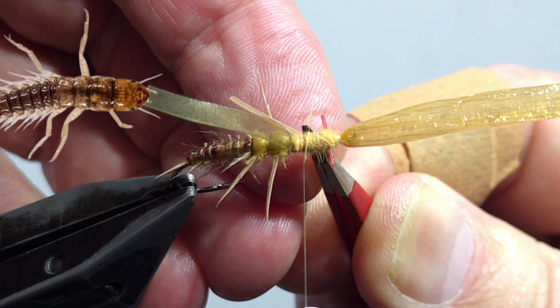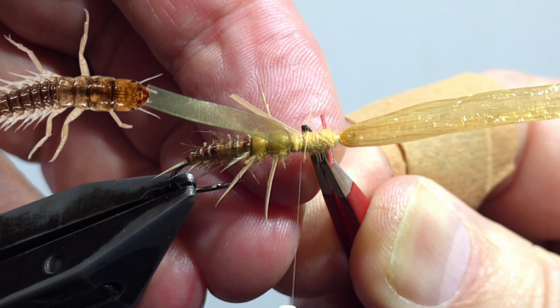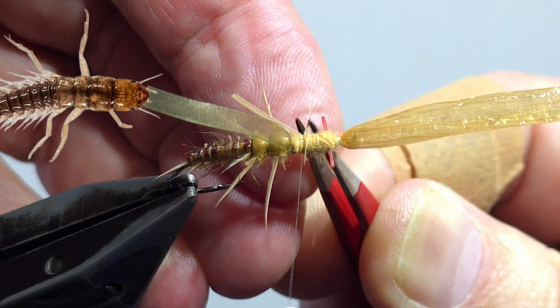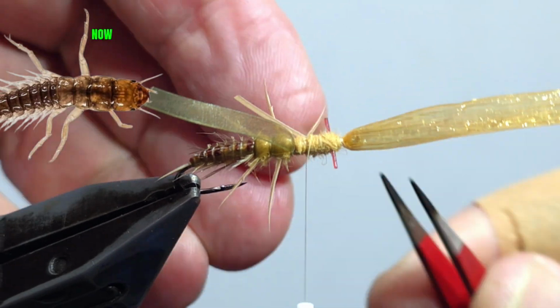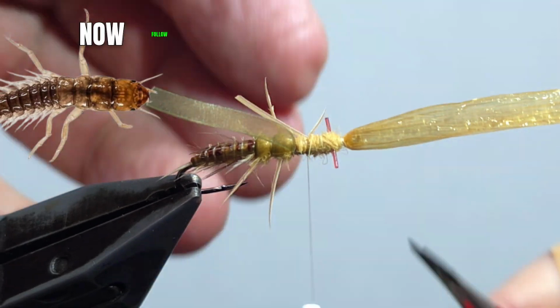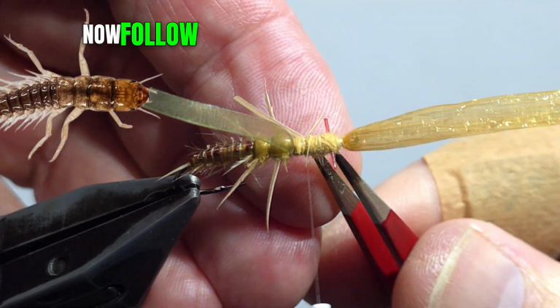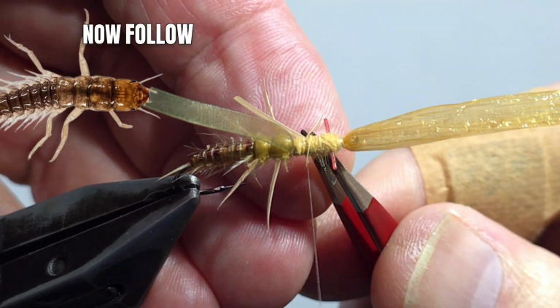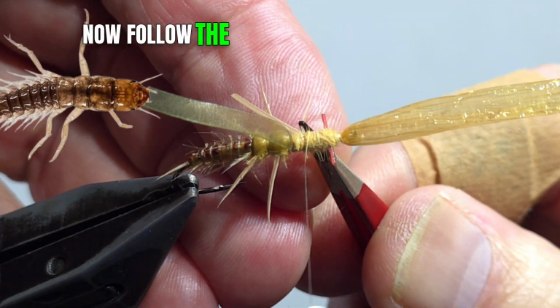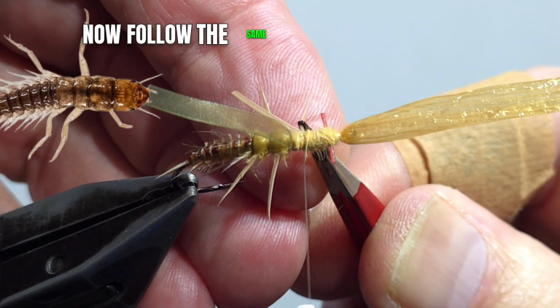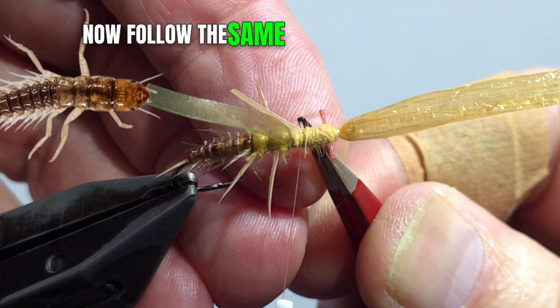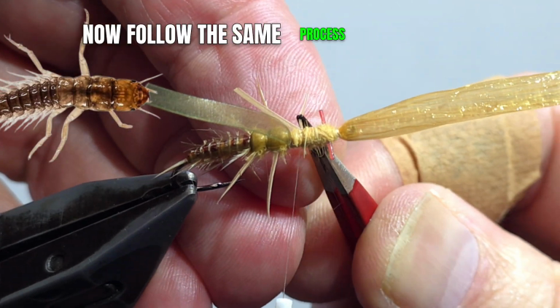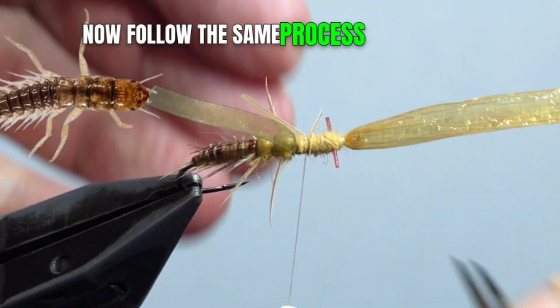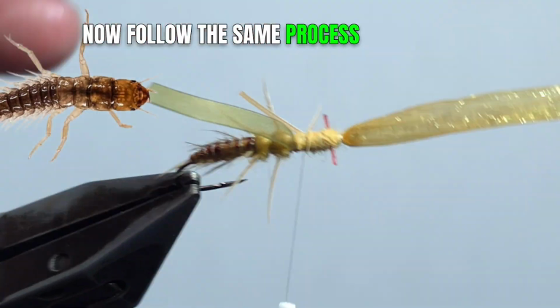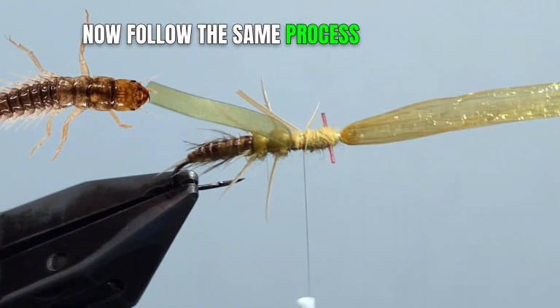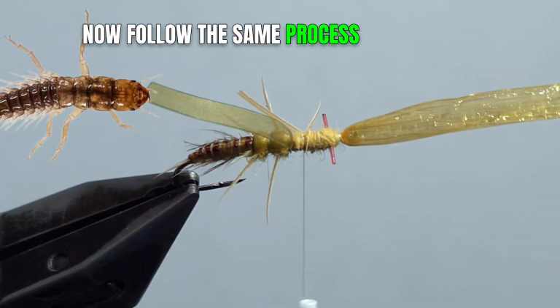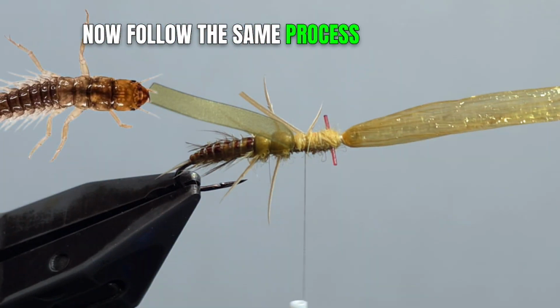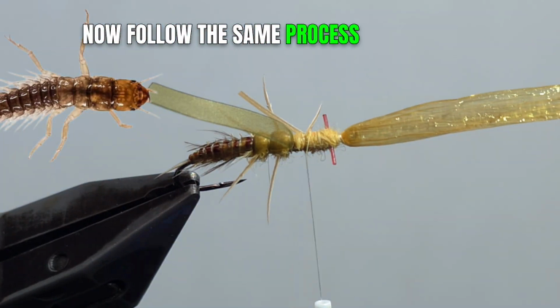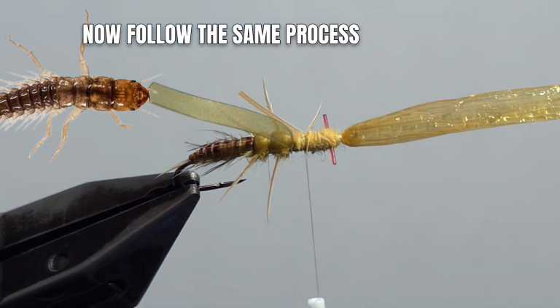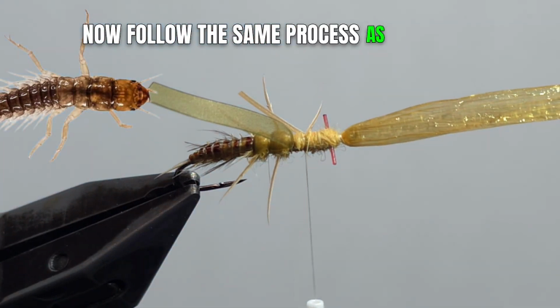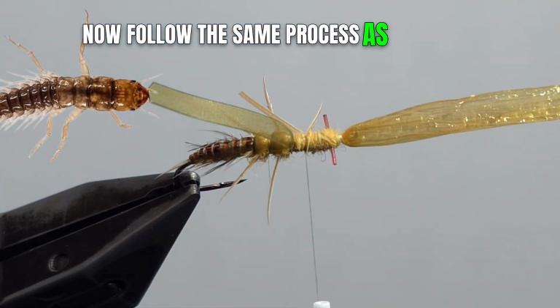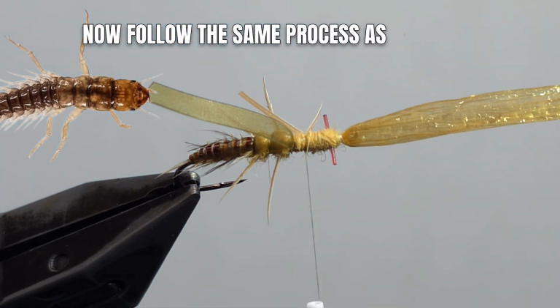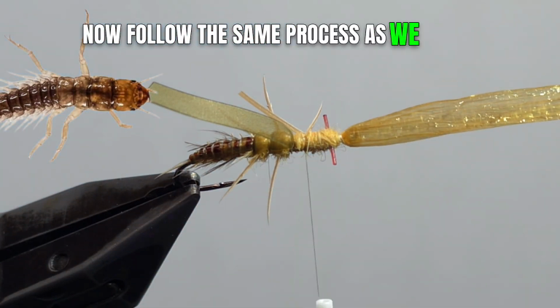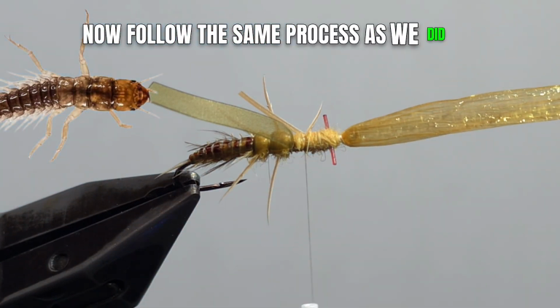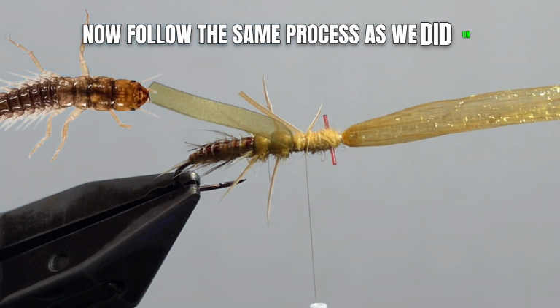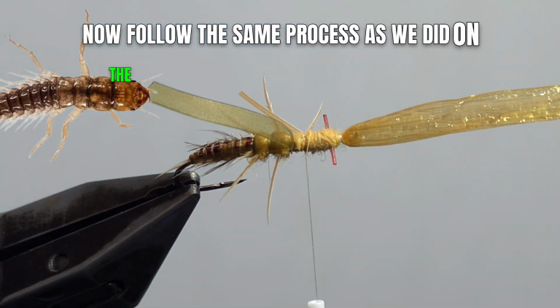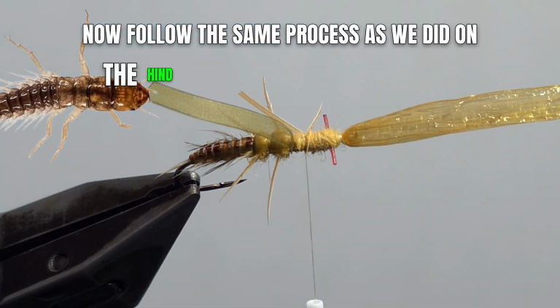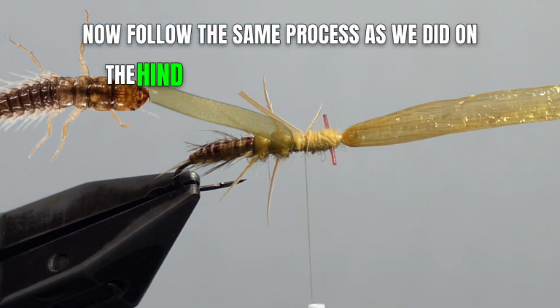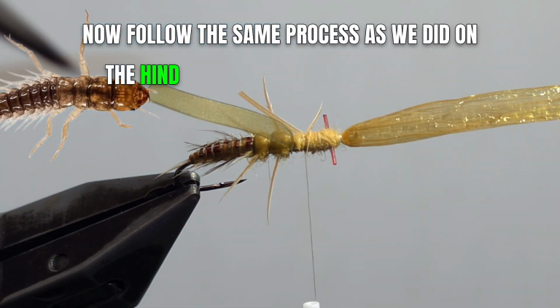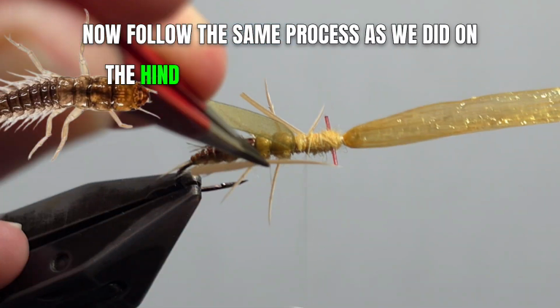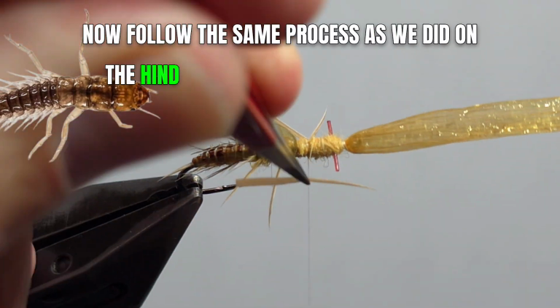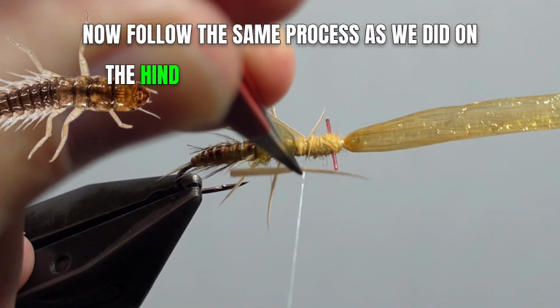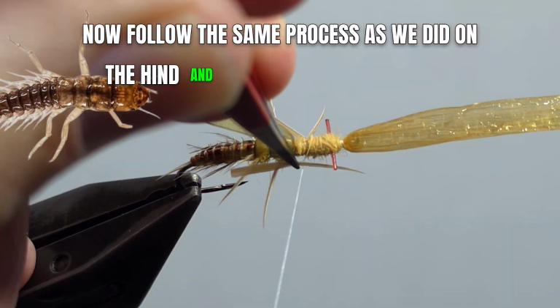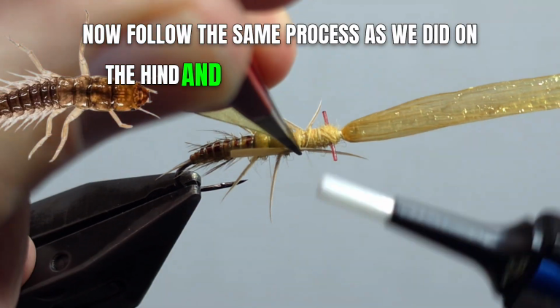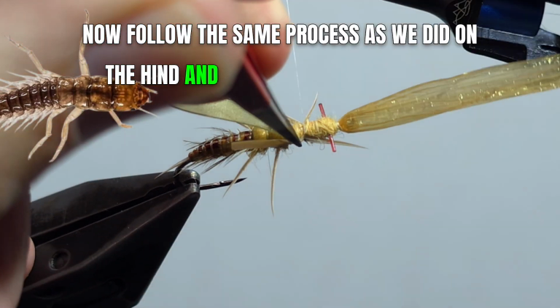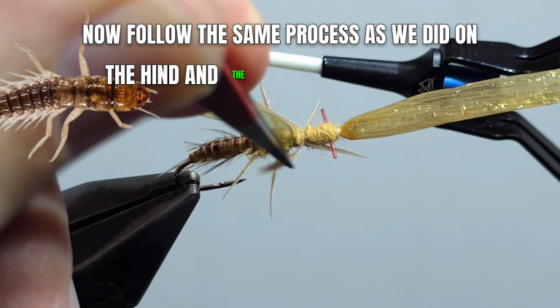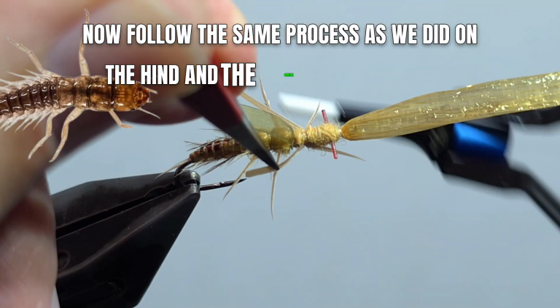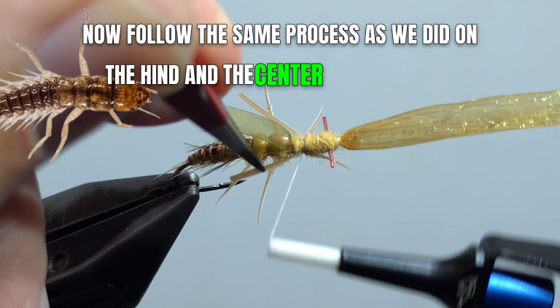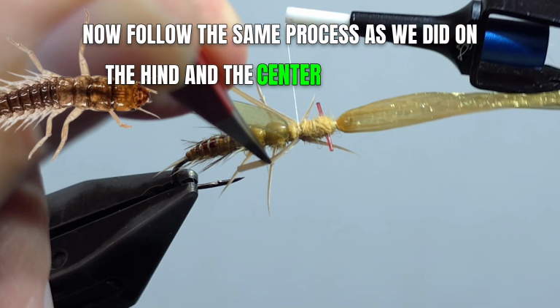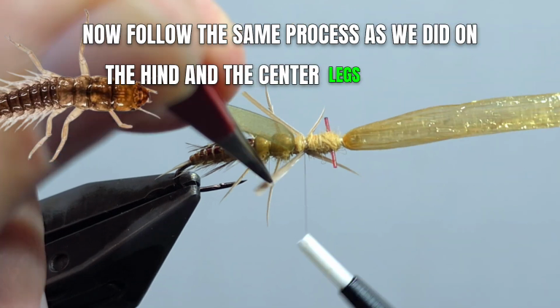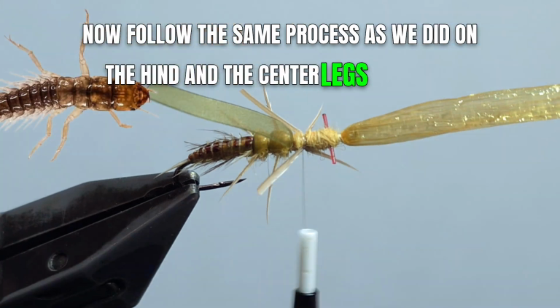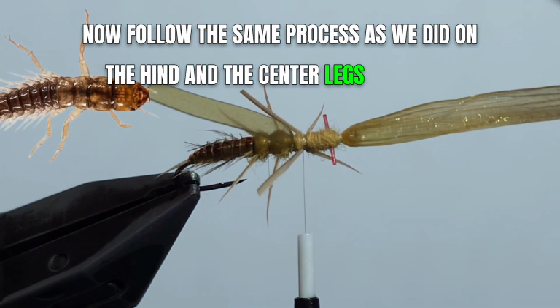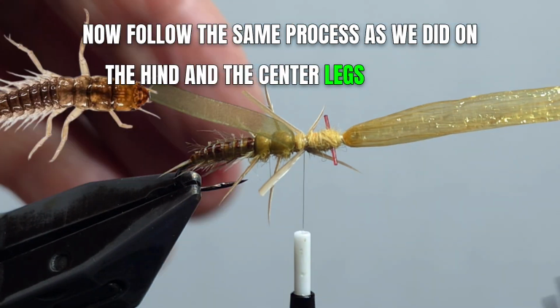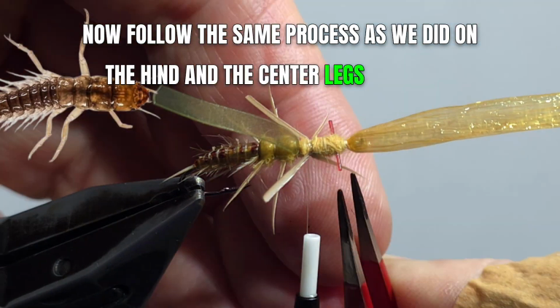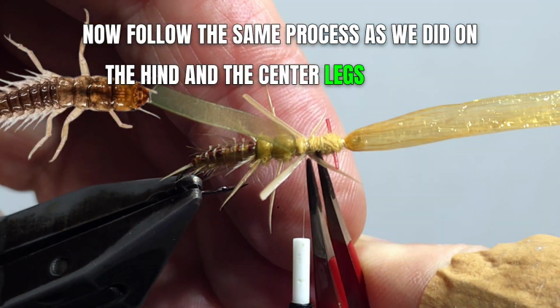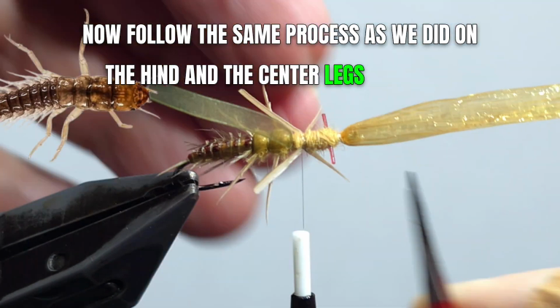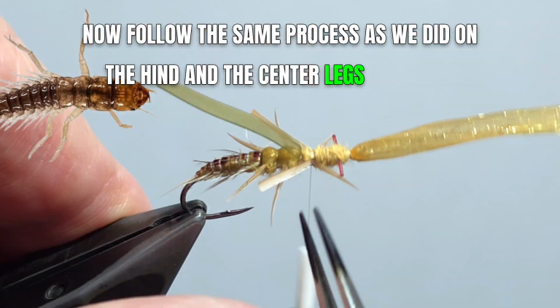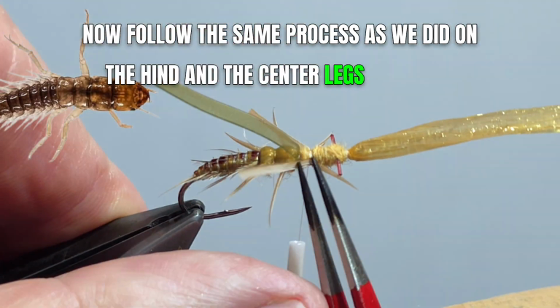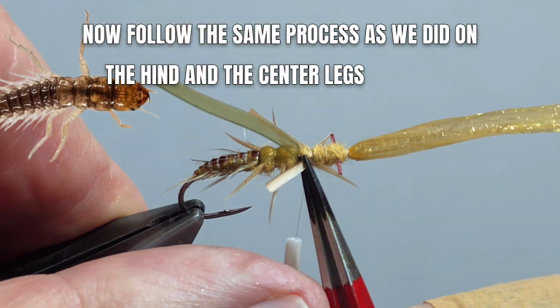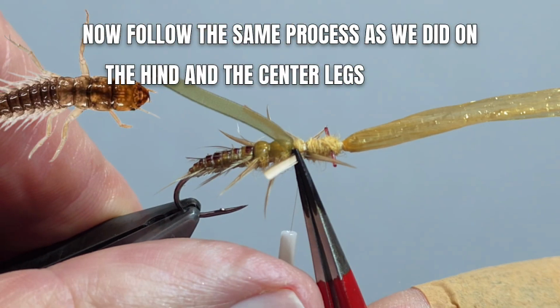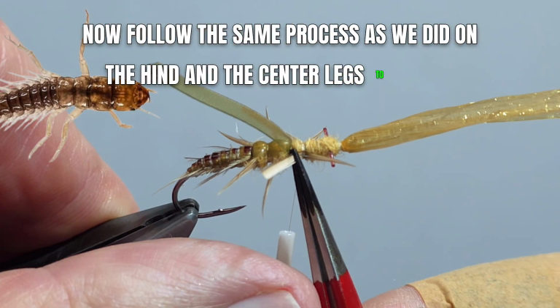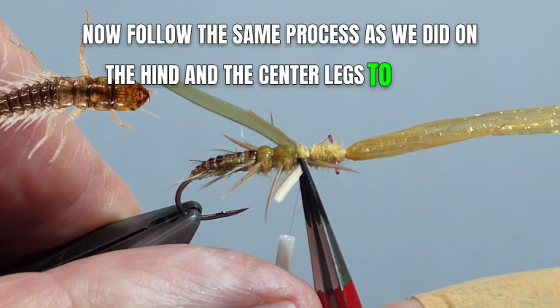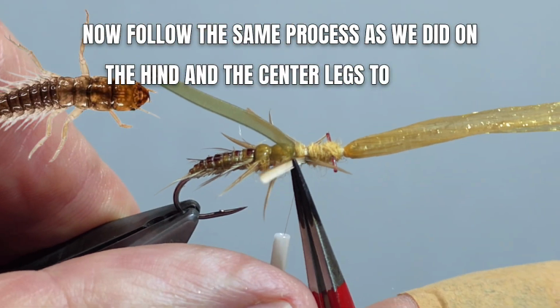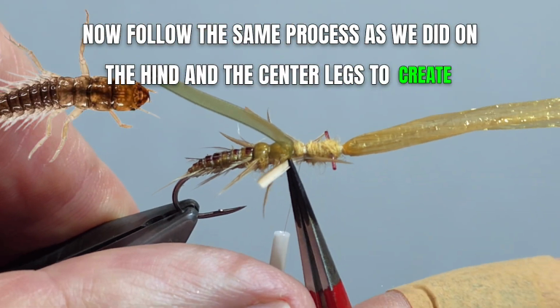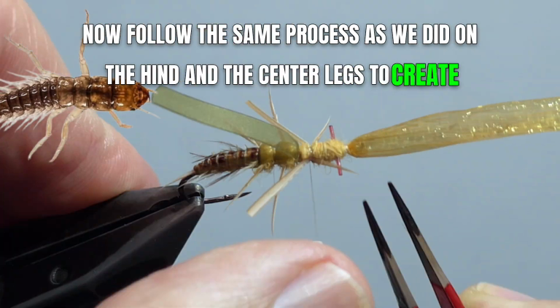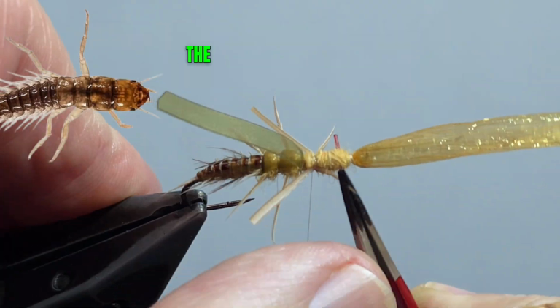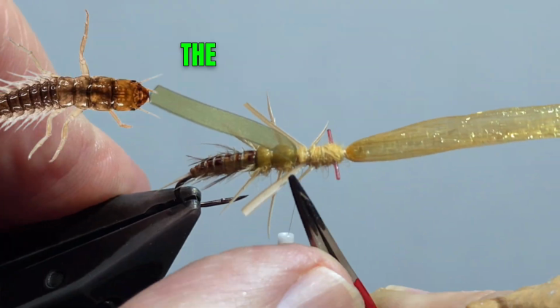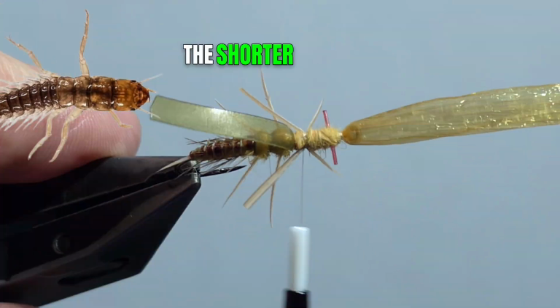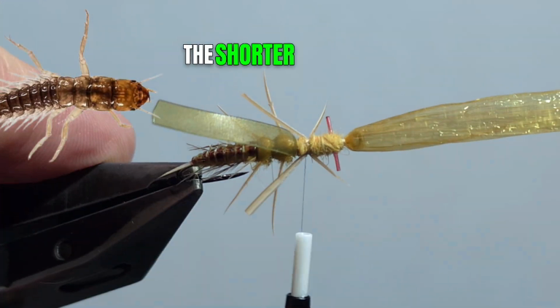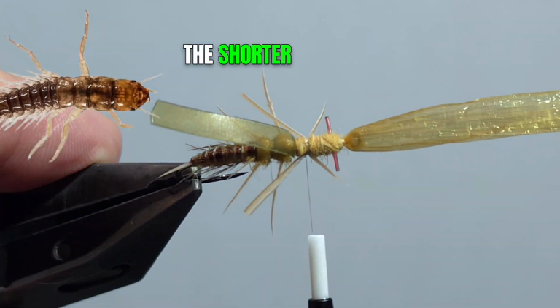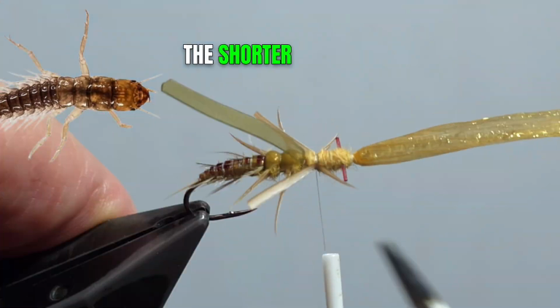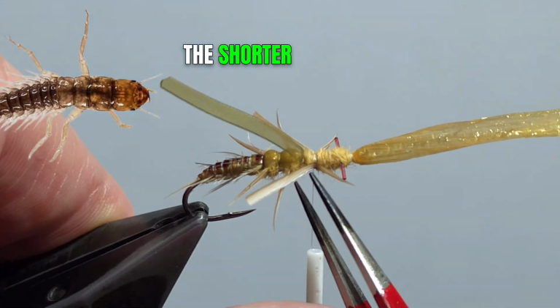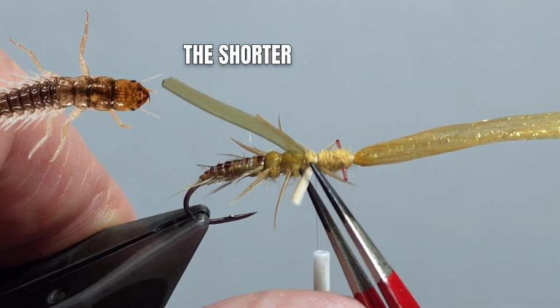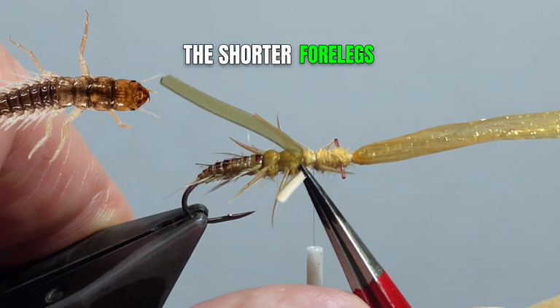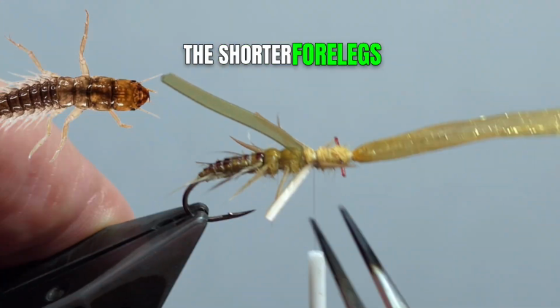Now follow the same process as we did on the hind and center legs to create the shorter front legs.